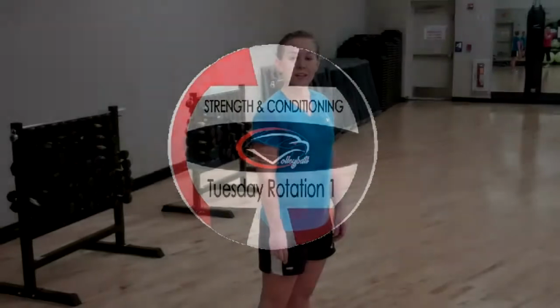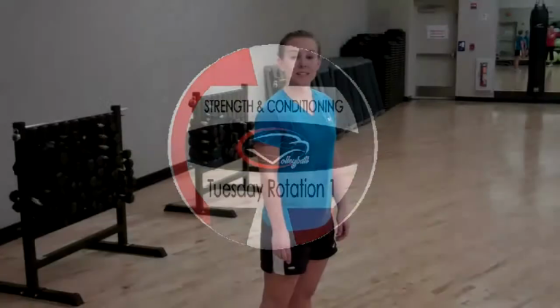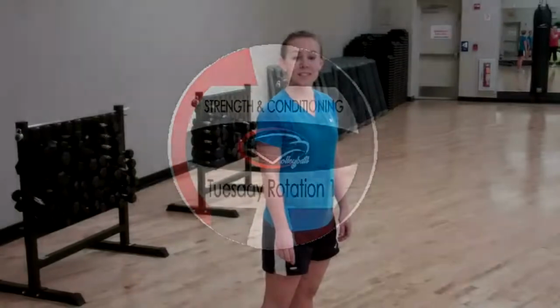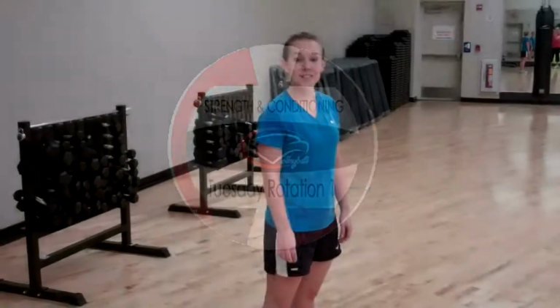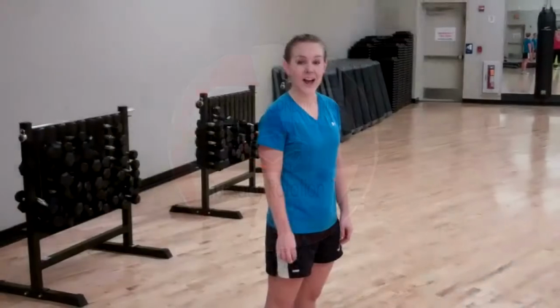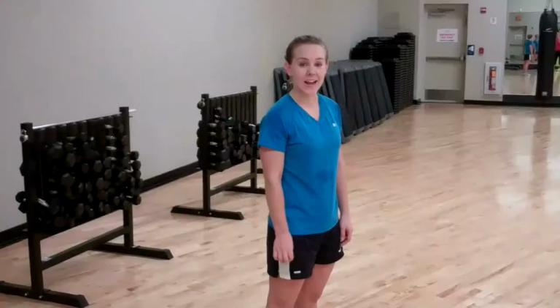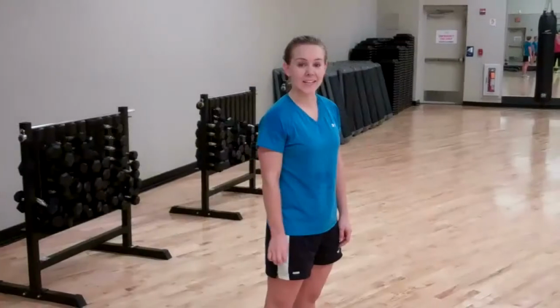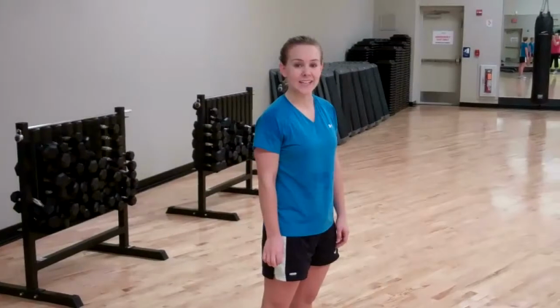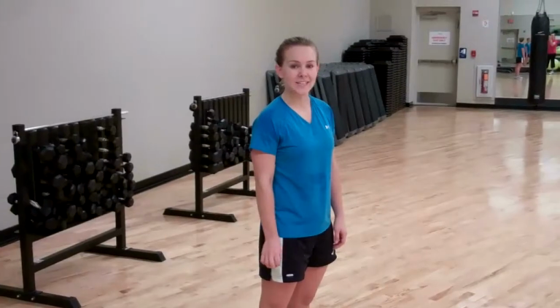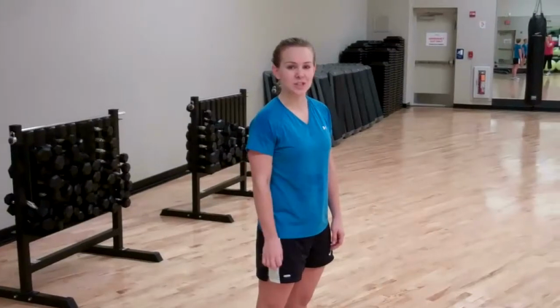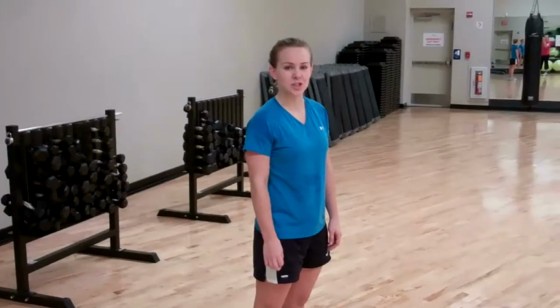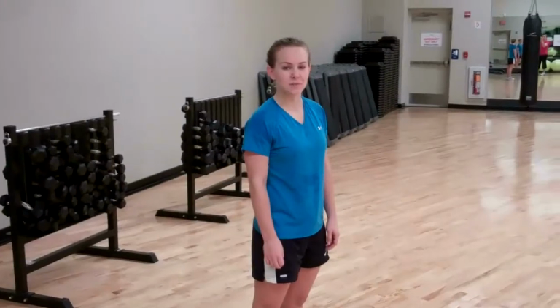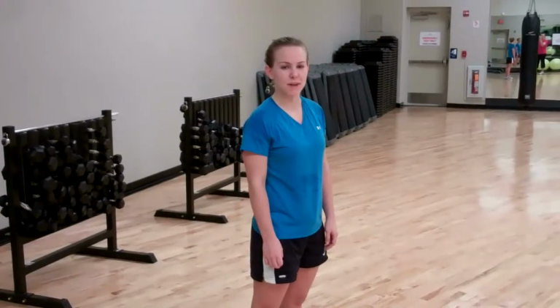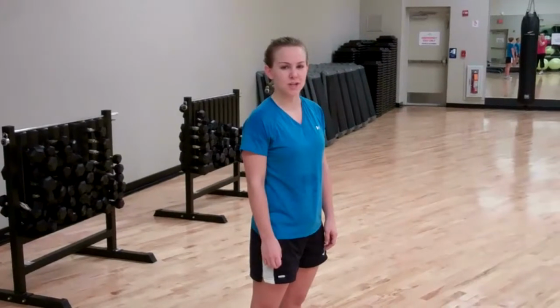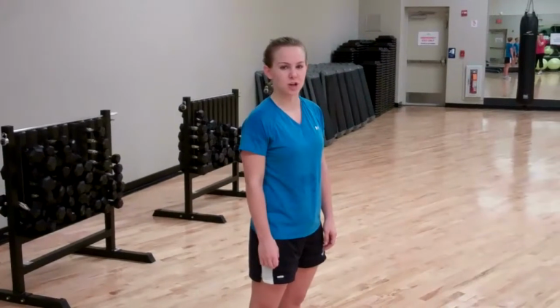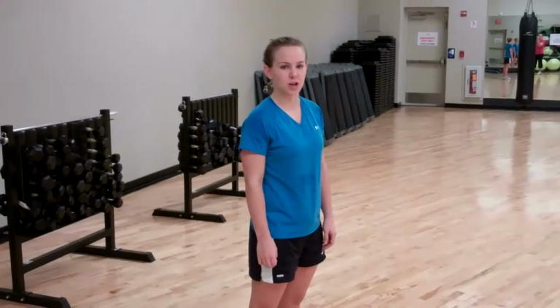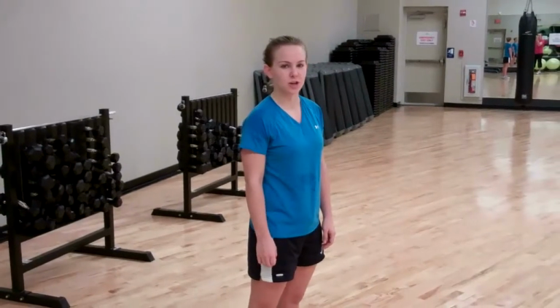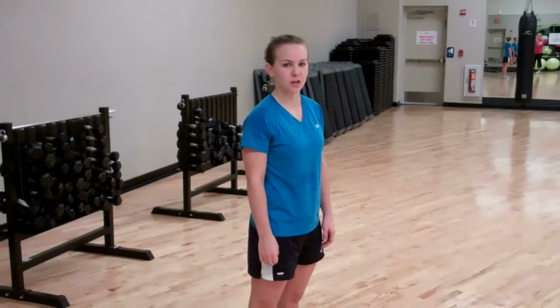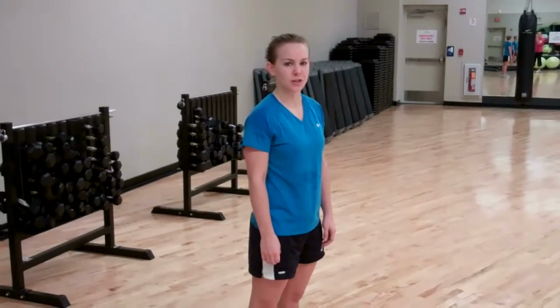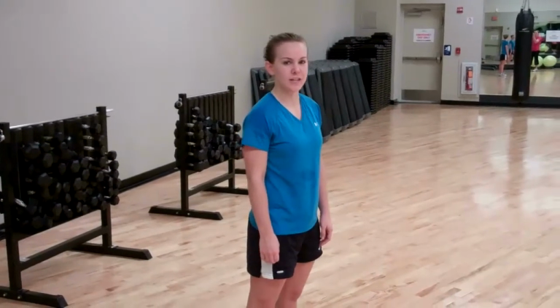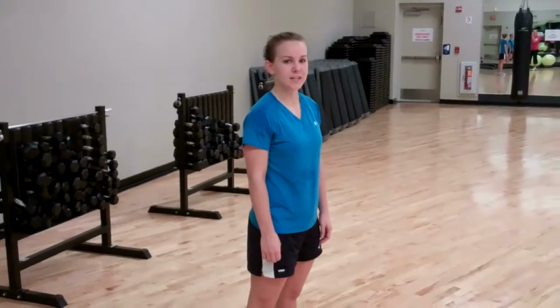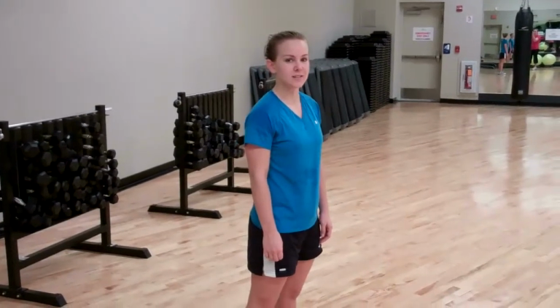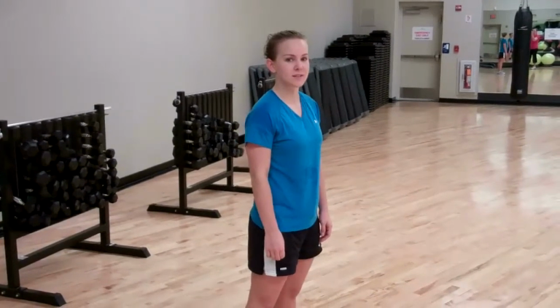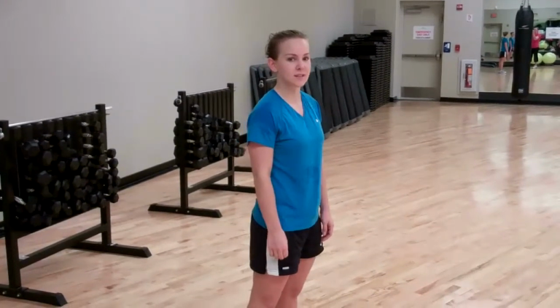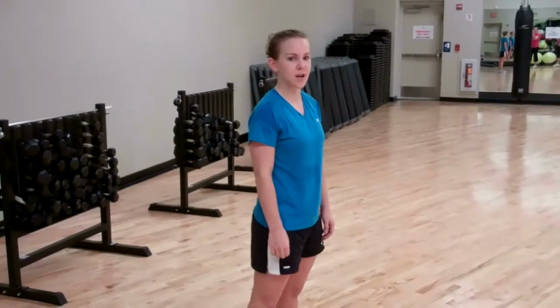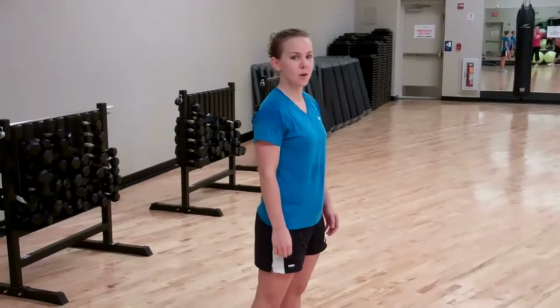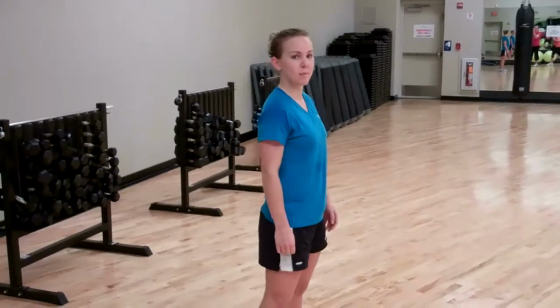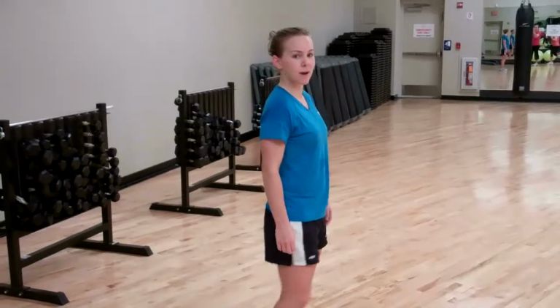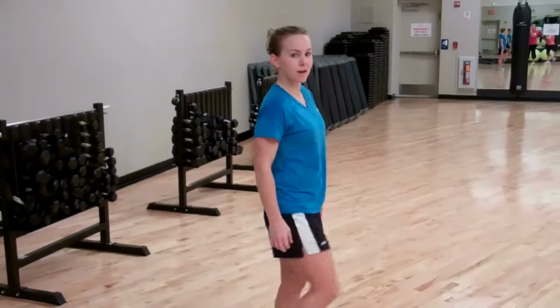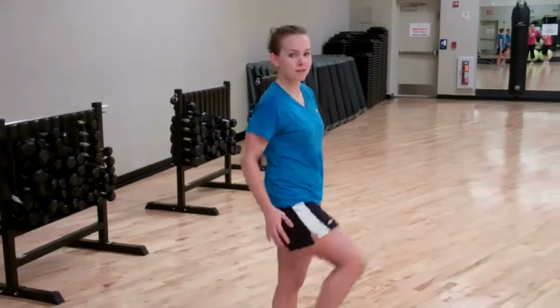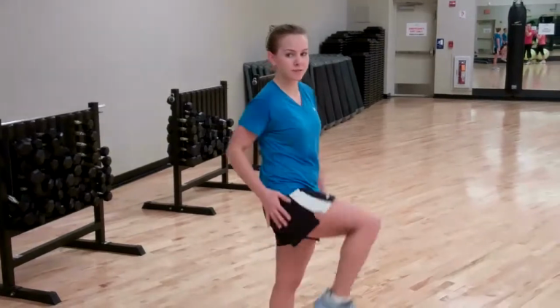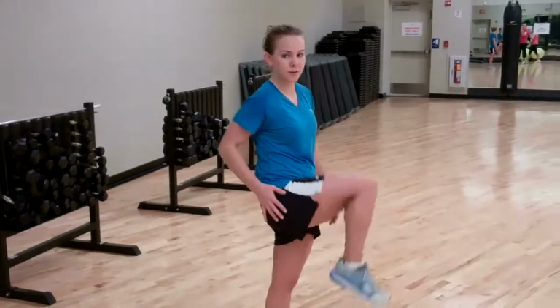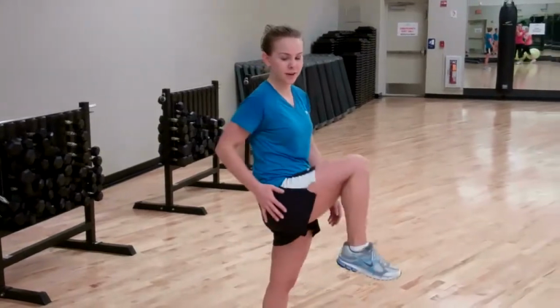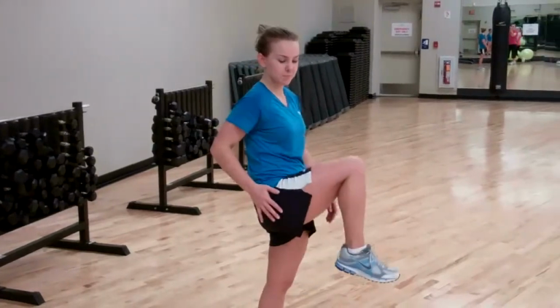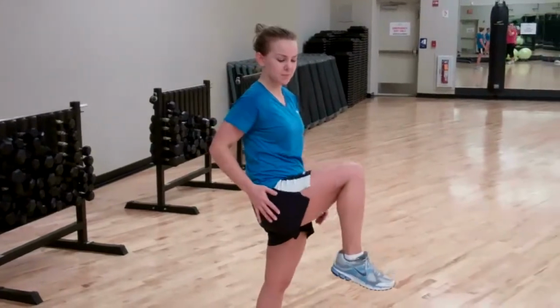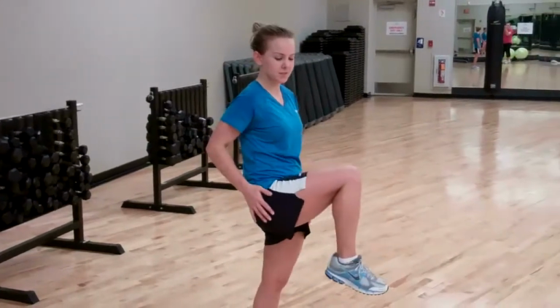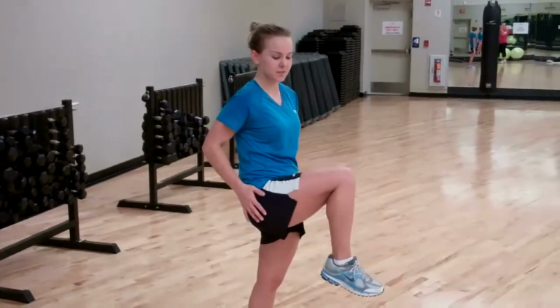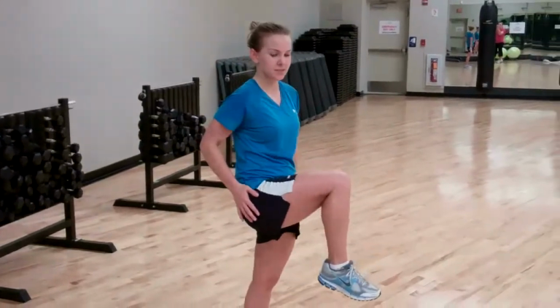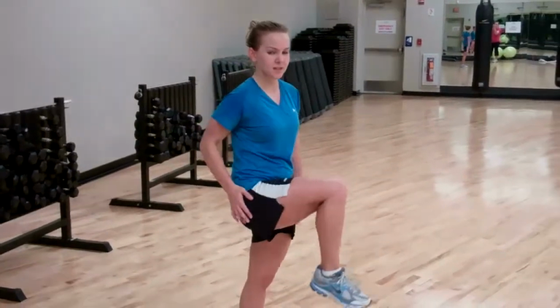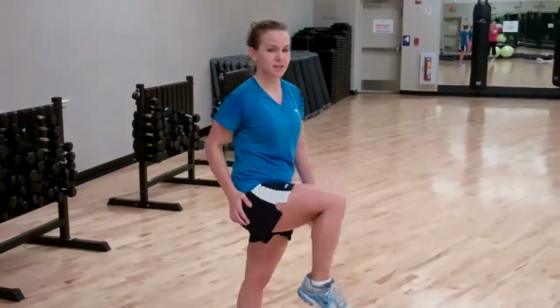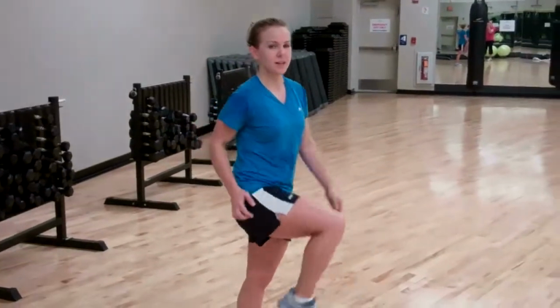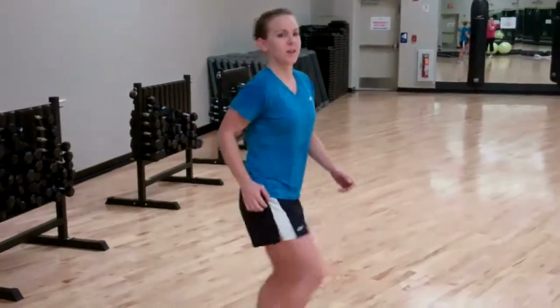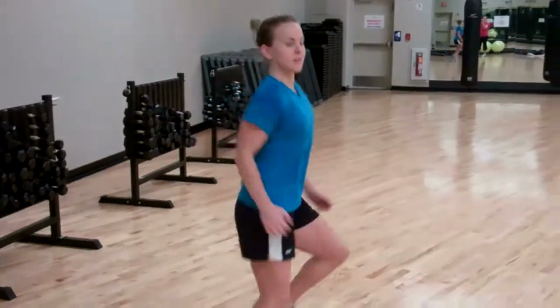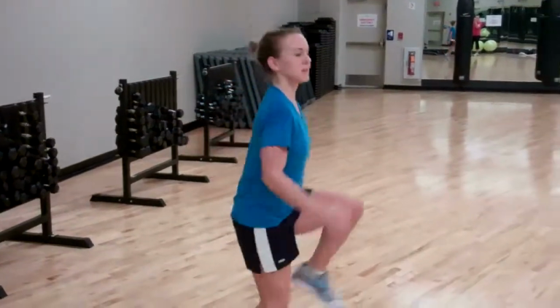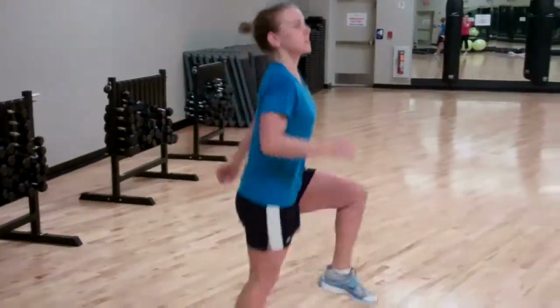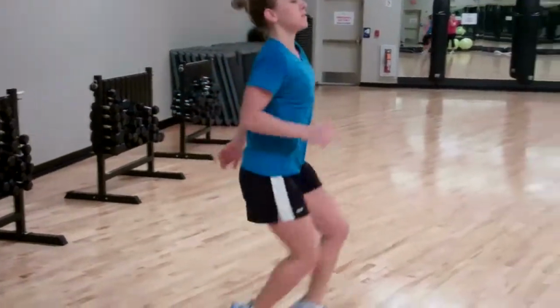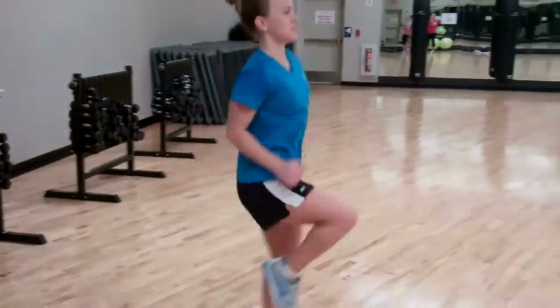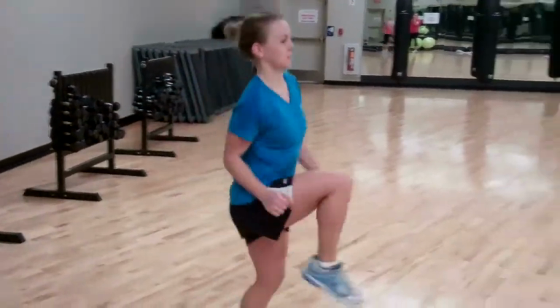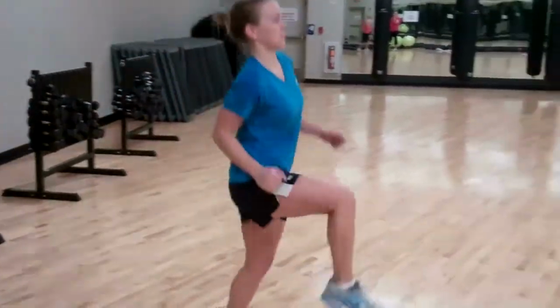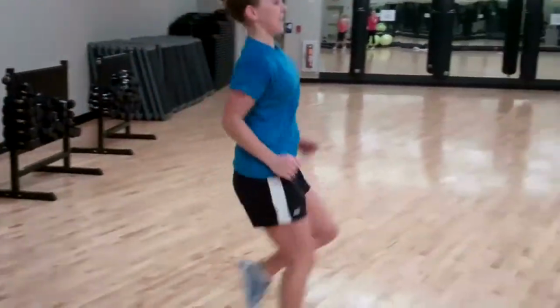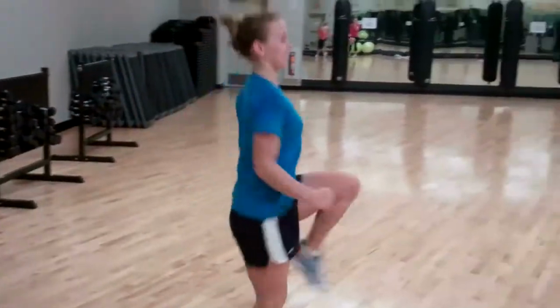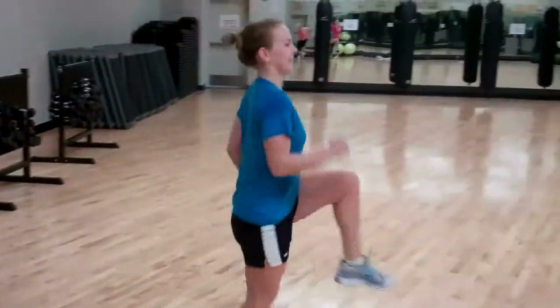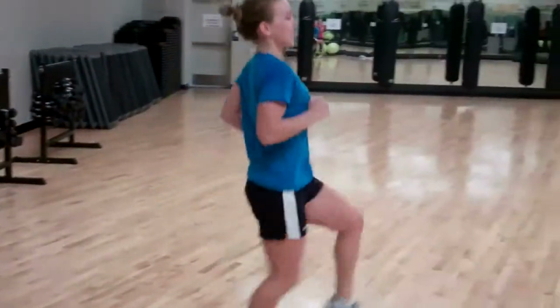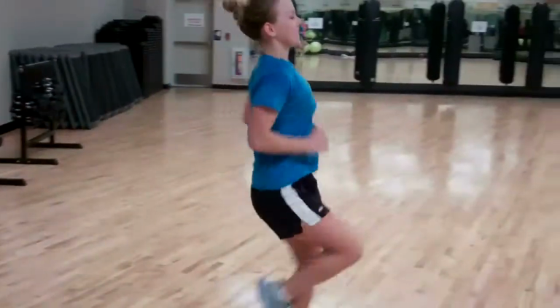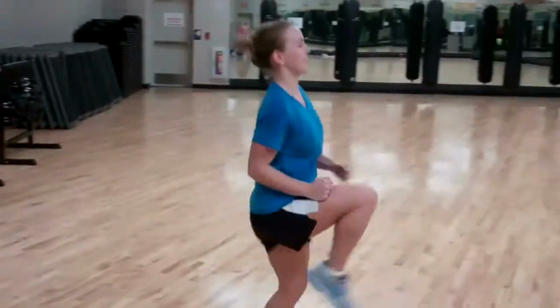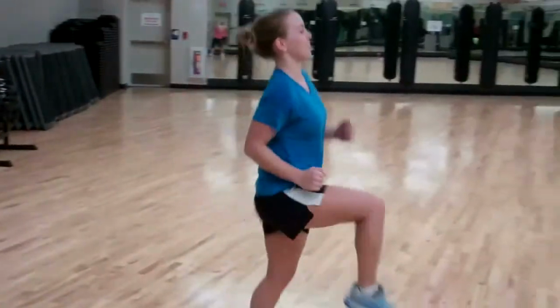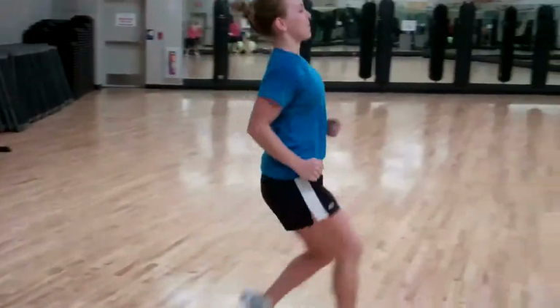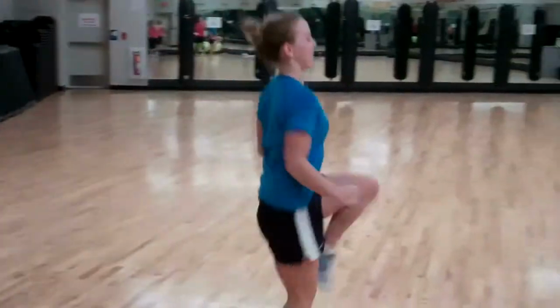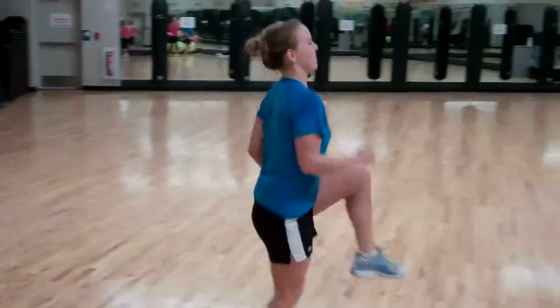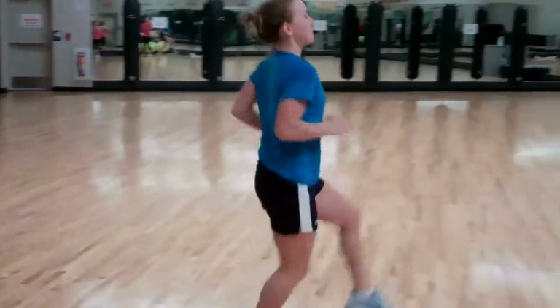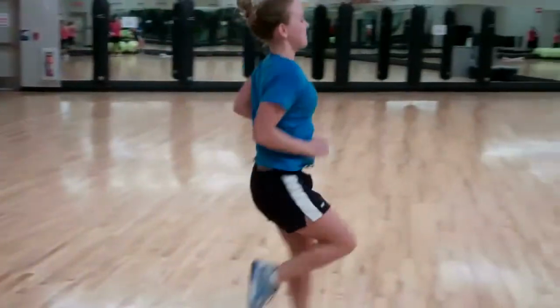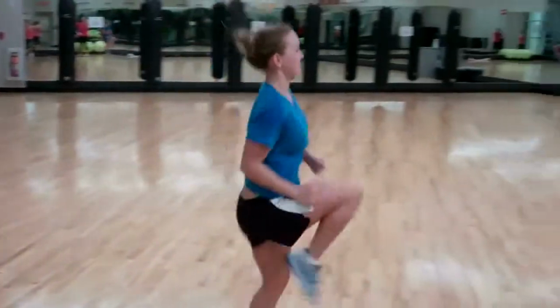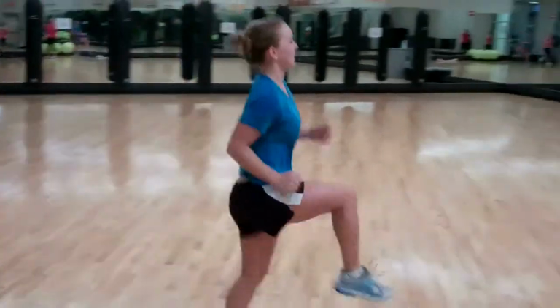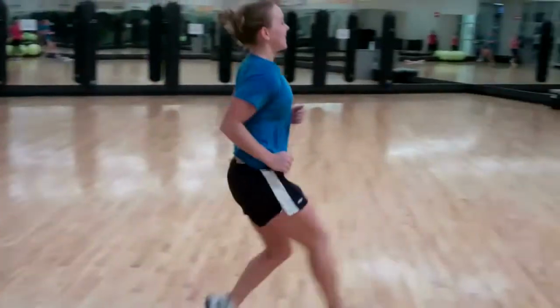This is high knees. Just make sure your knees go above your hips so that your legs get warmed up.